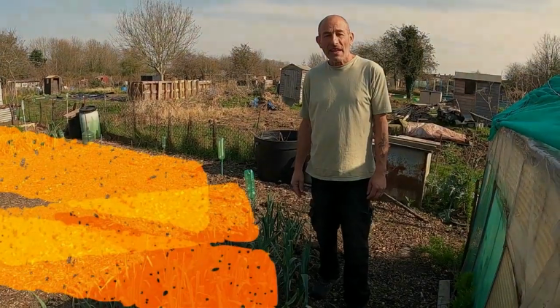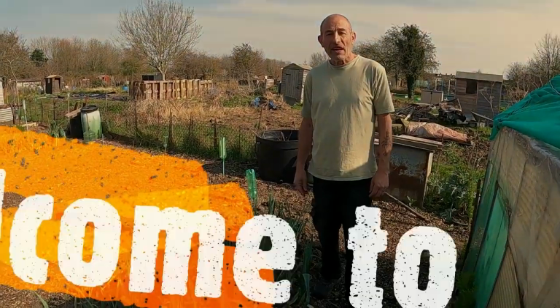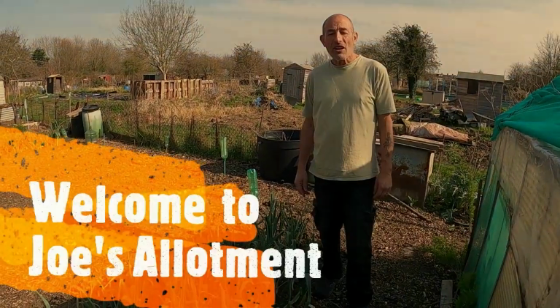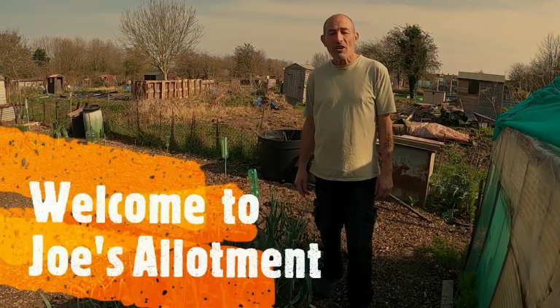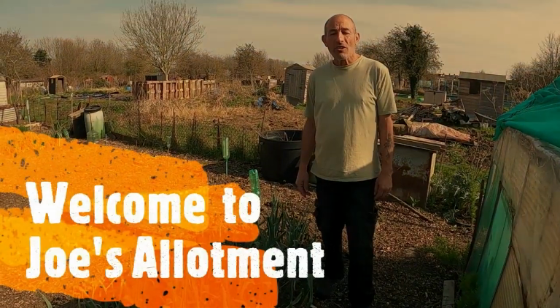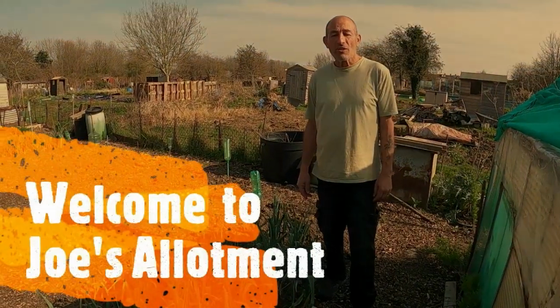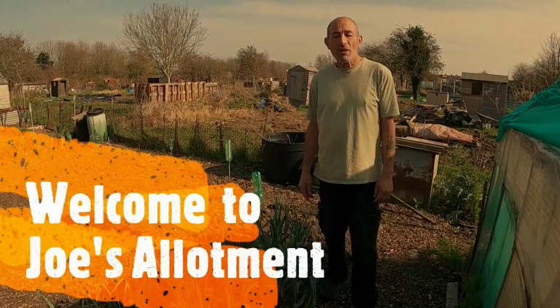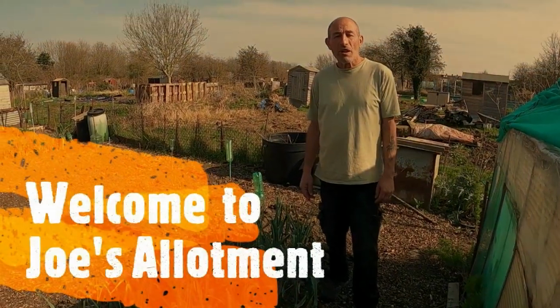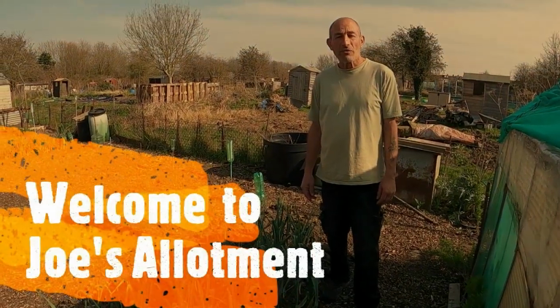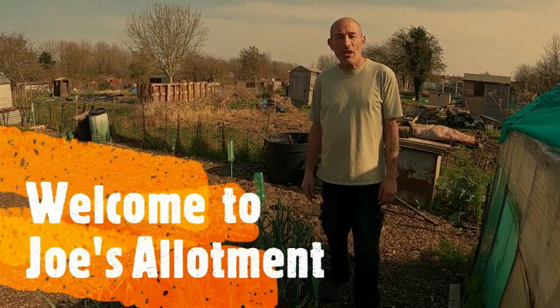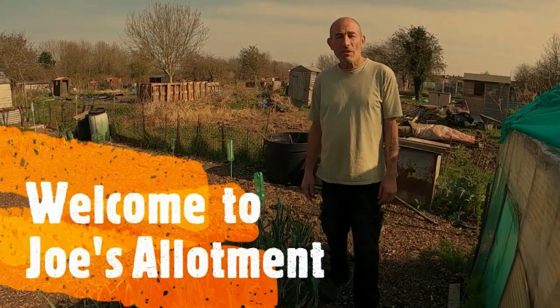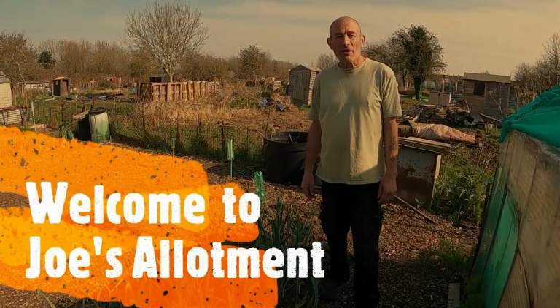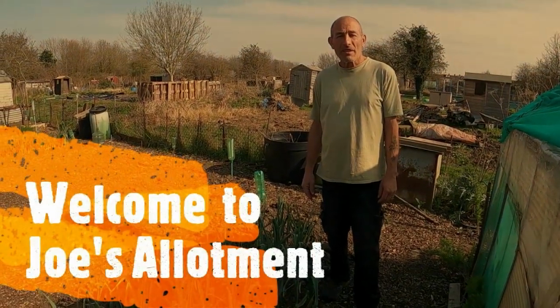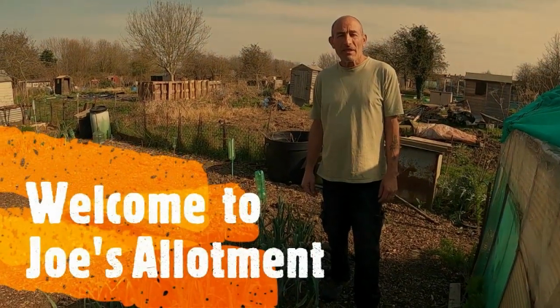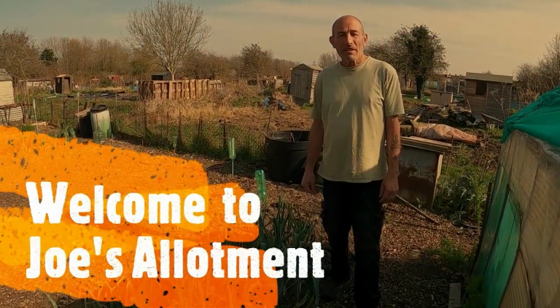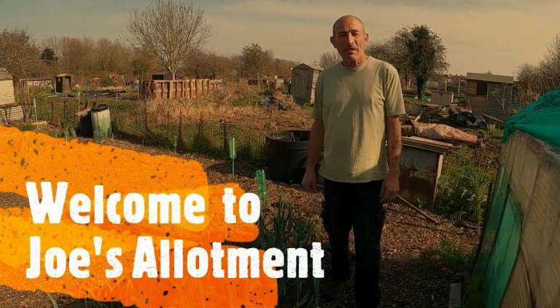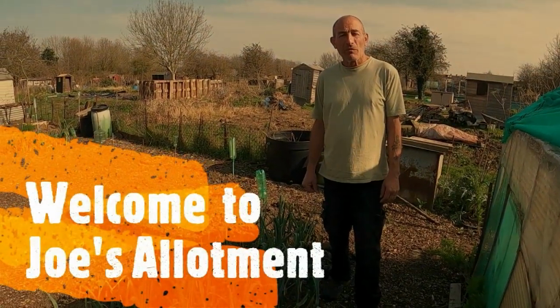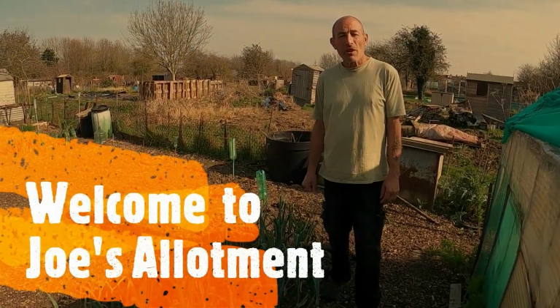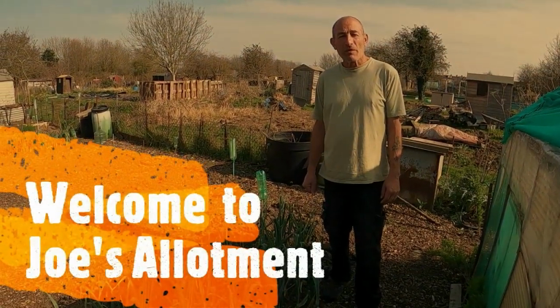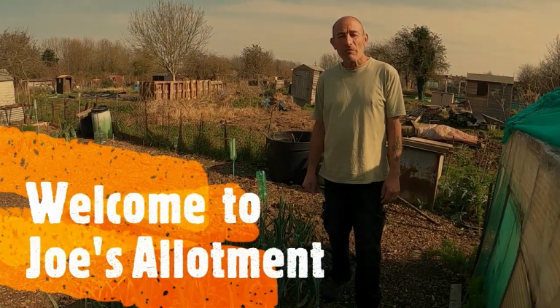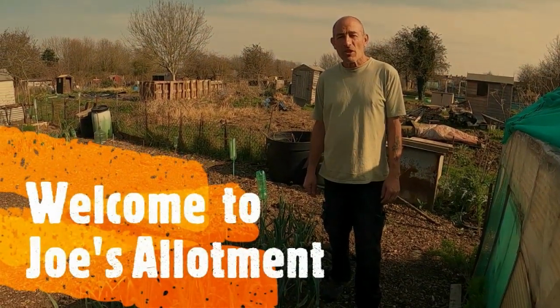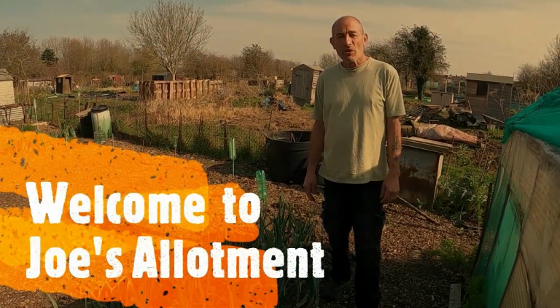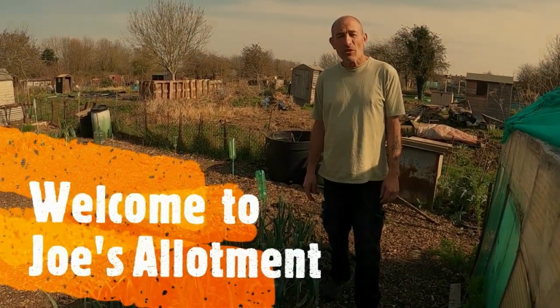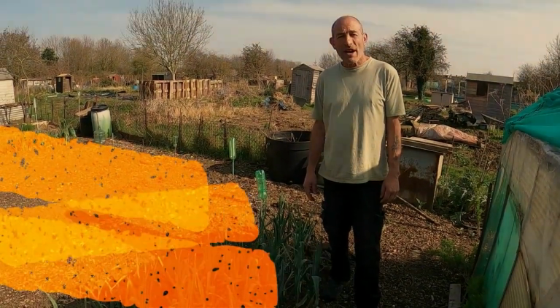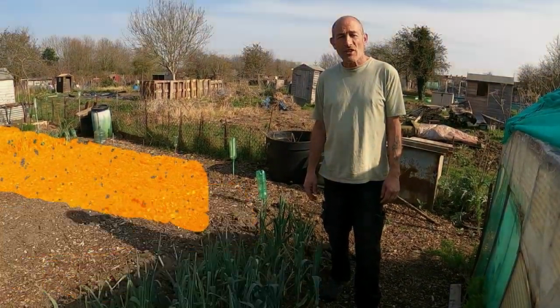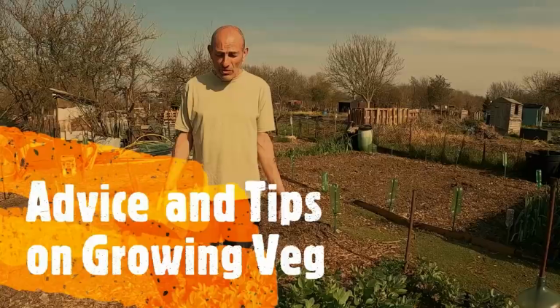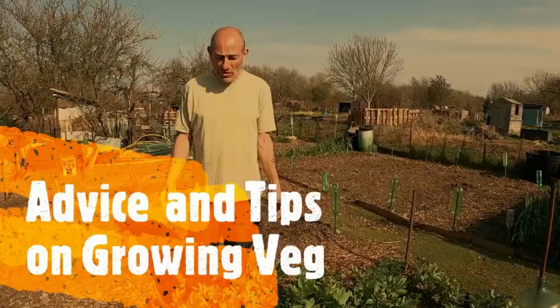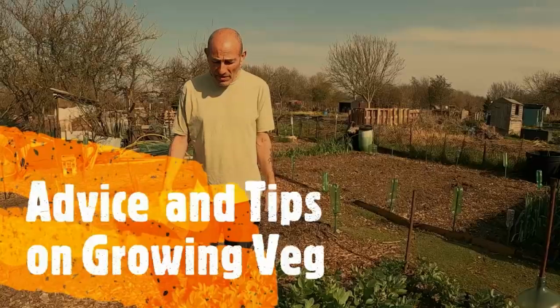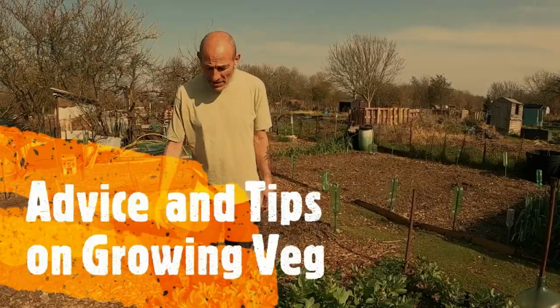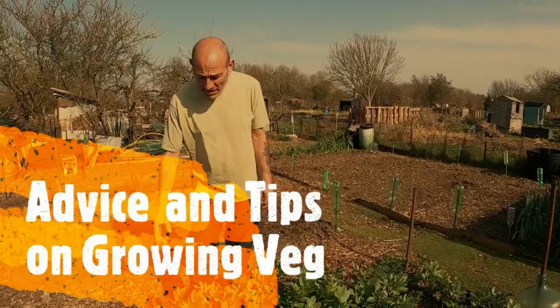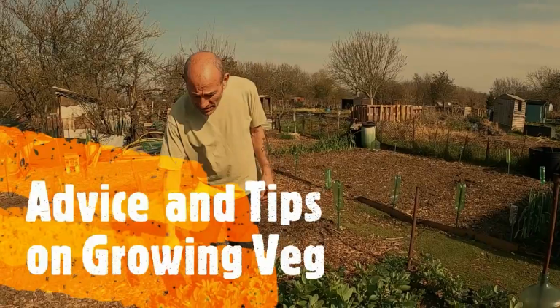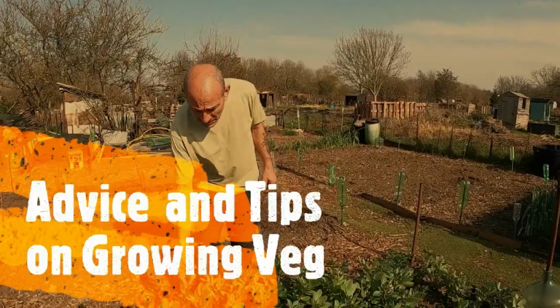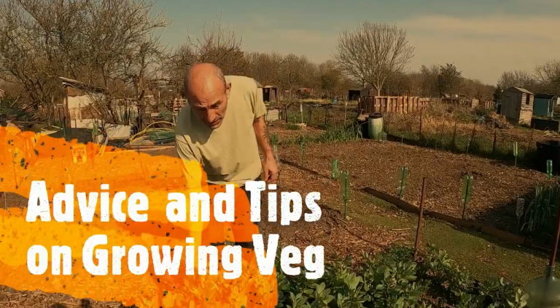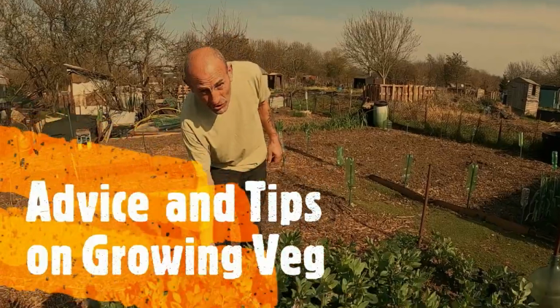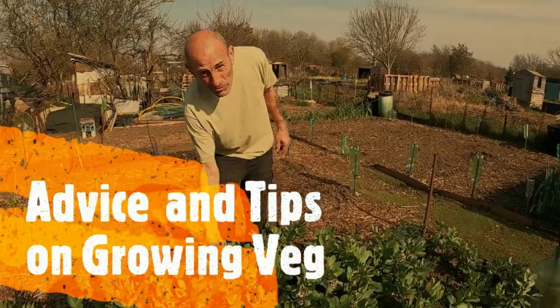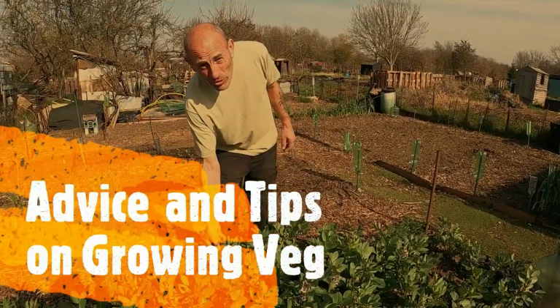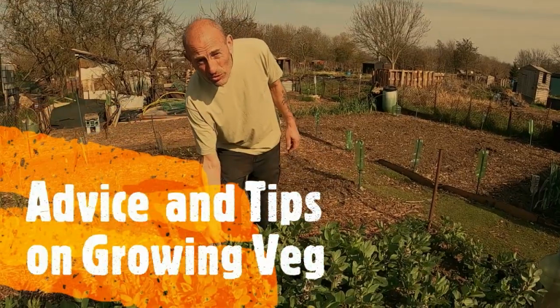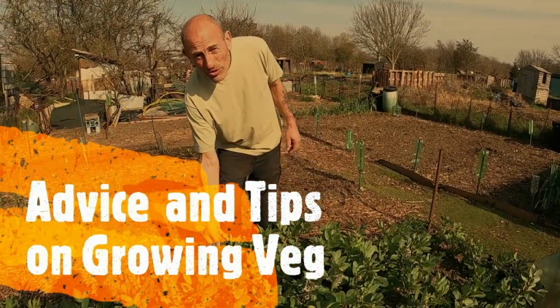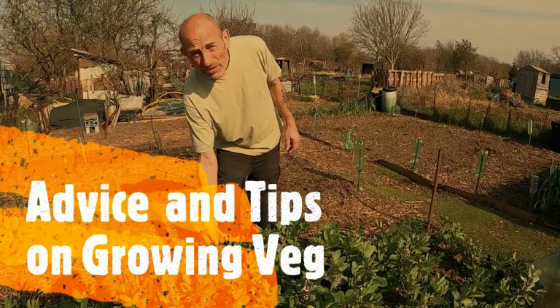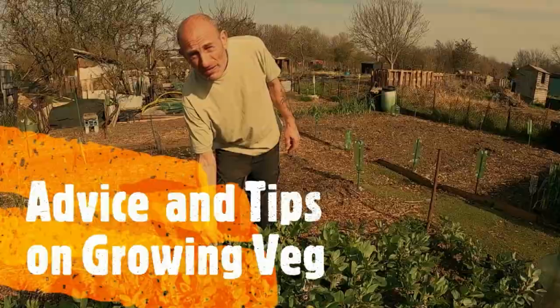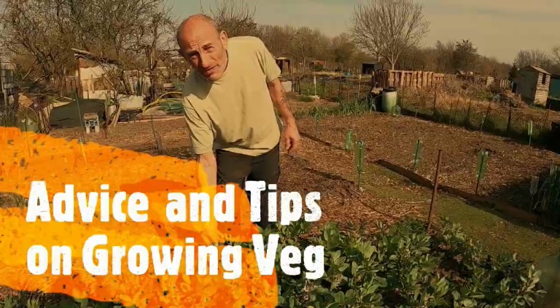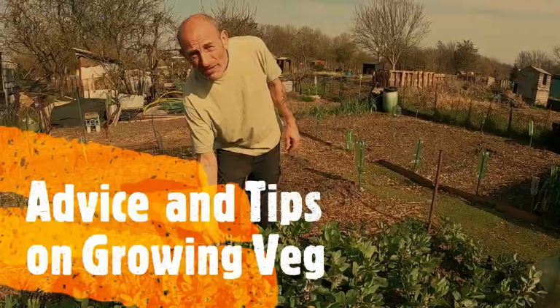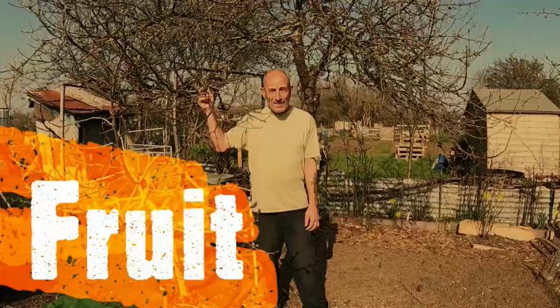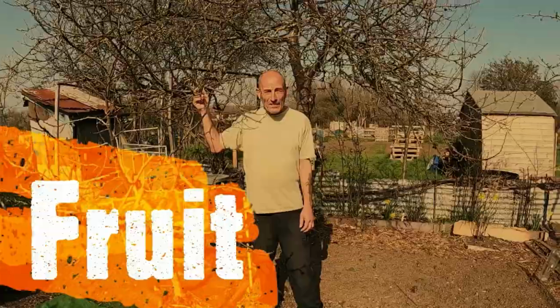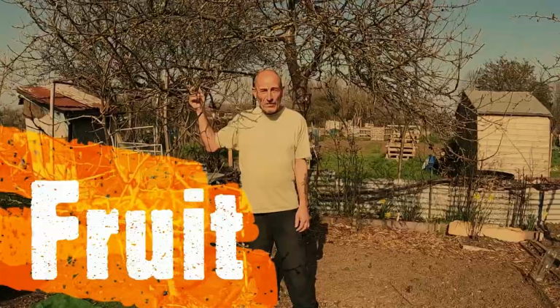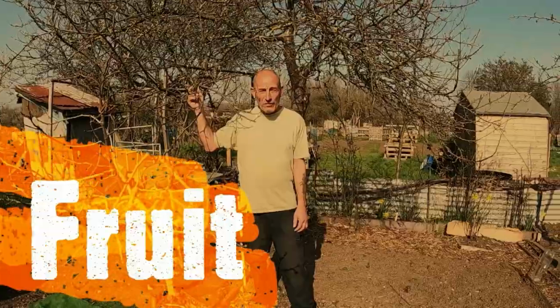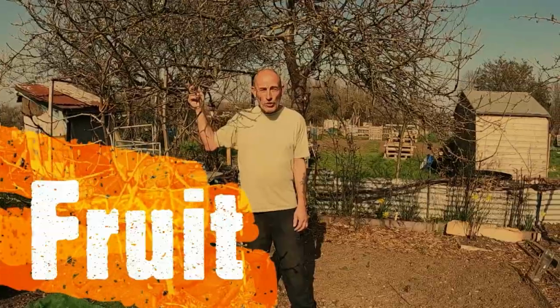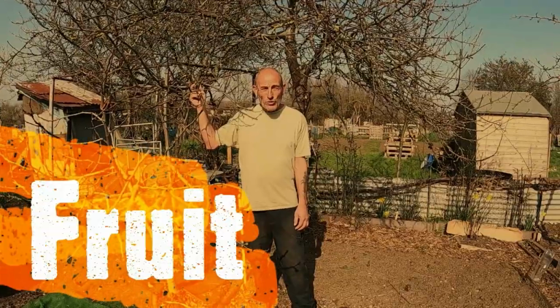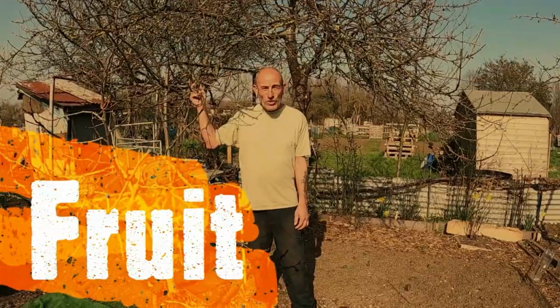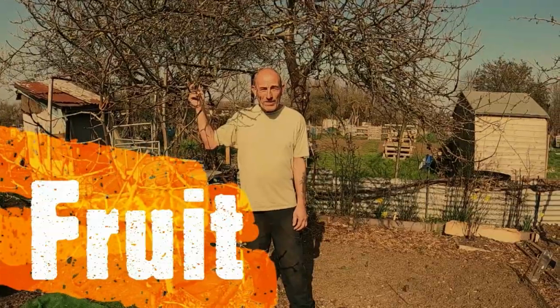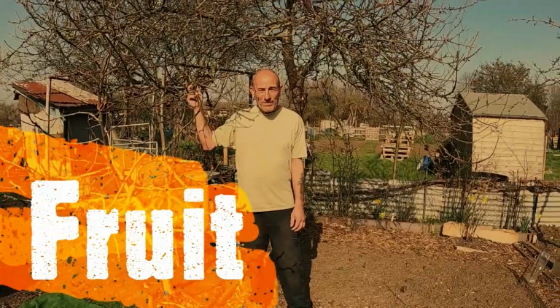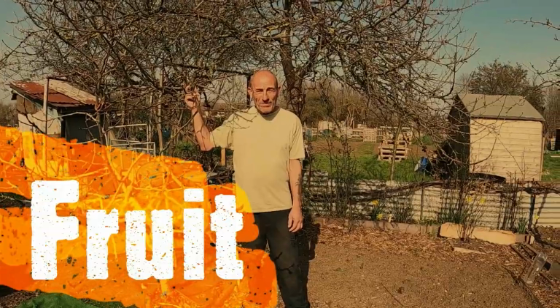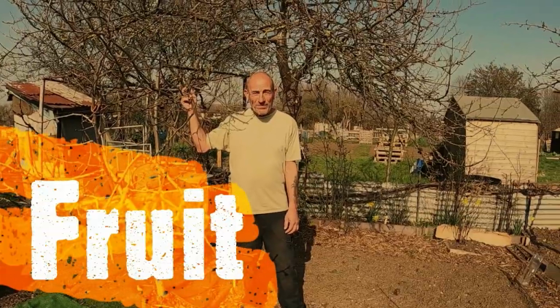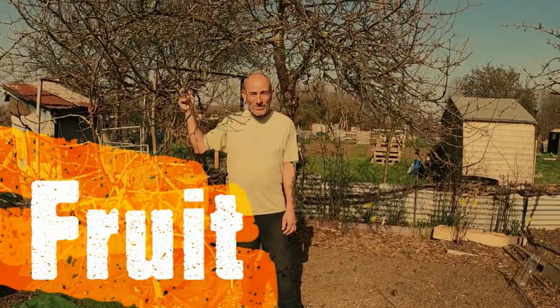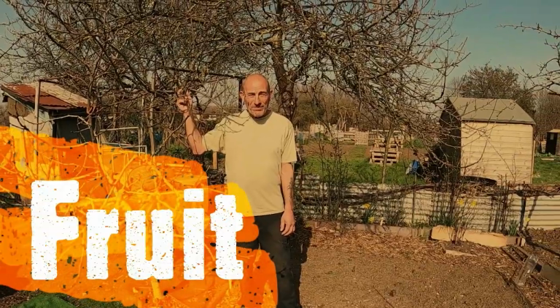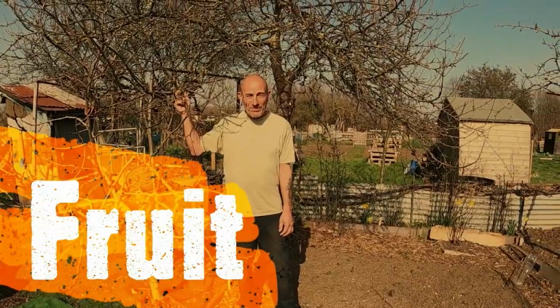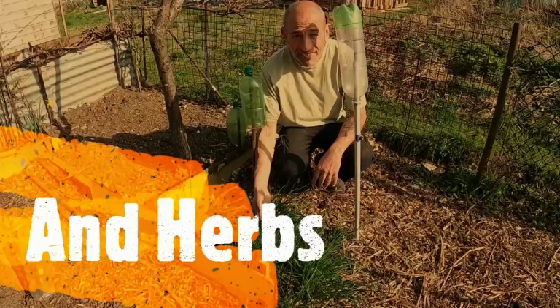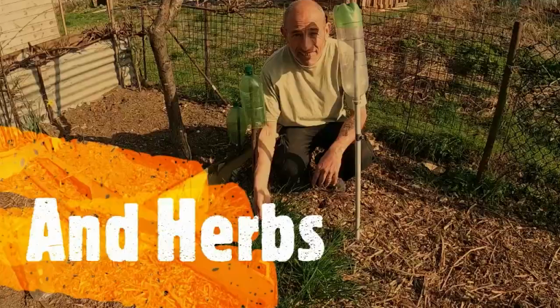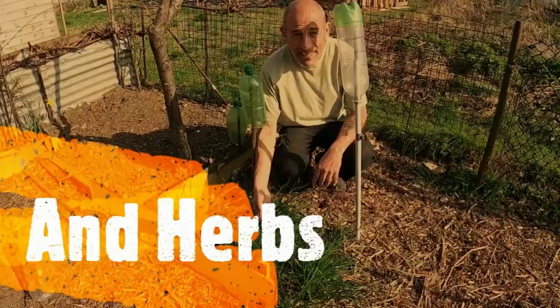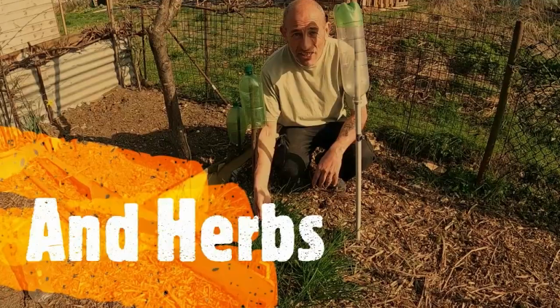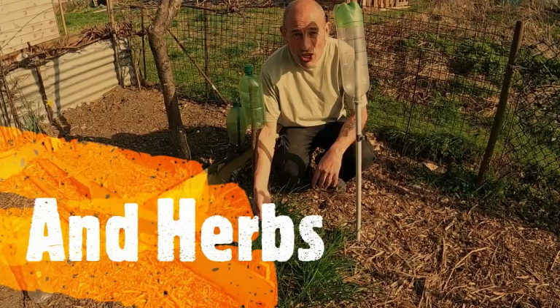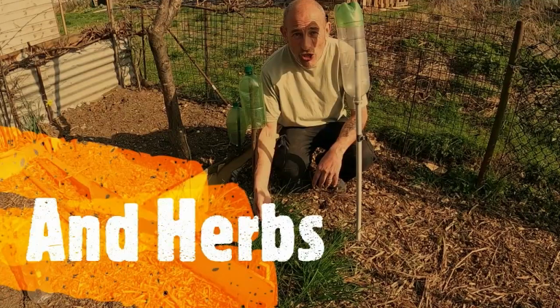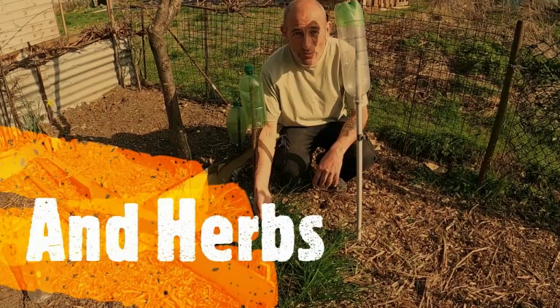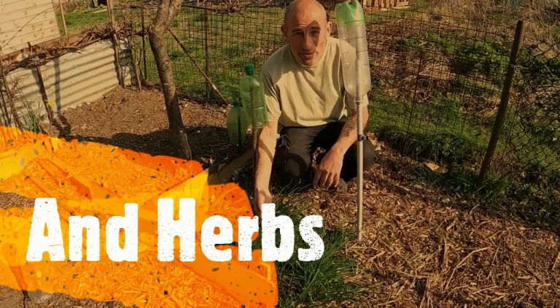Hello, I'm Joe. Welcome to our show. Vegetables, fruit and herbs.